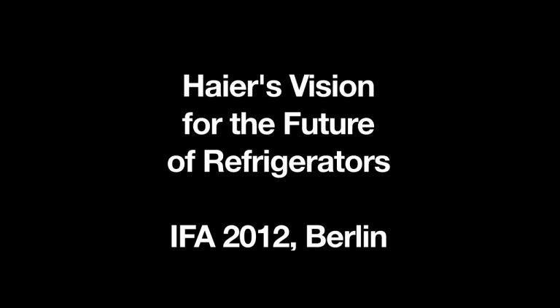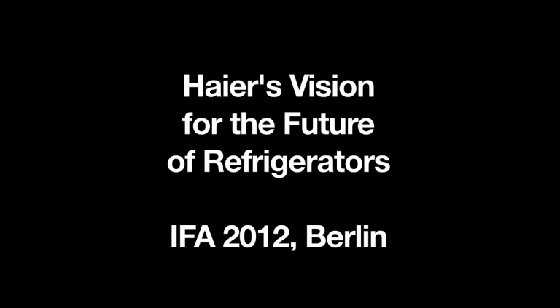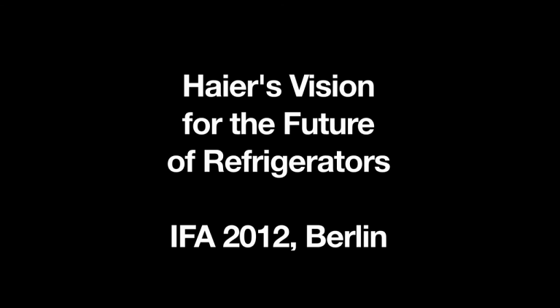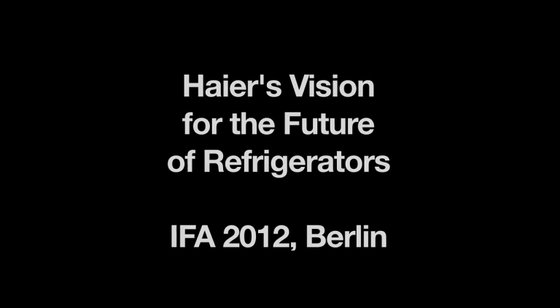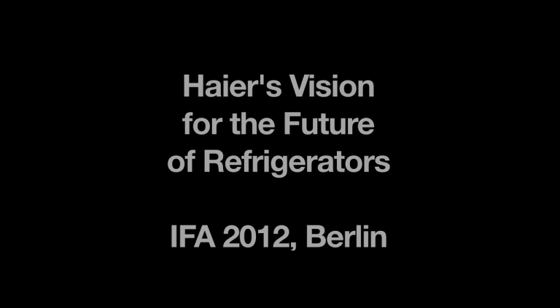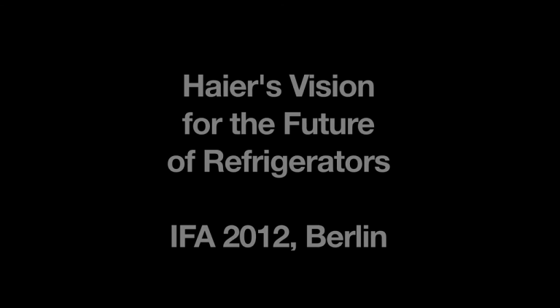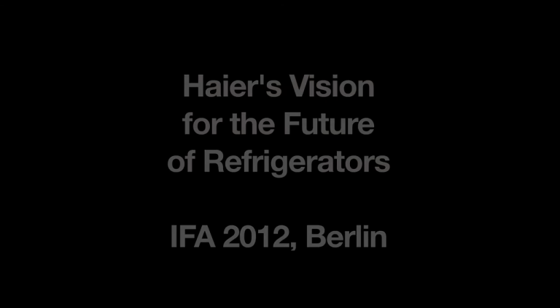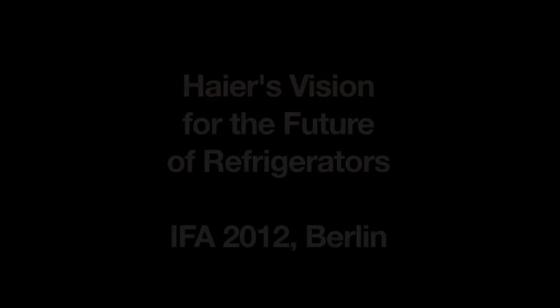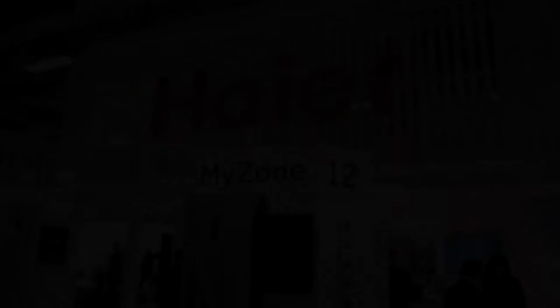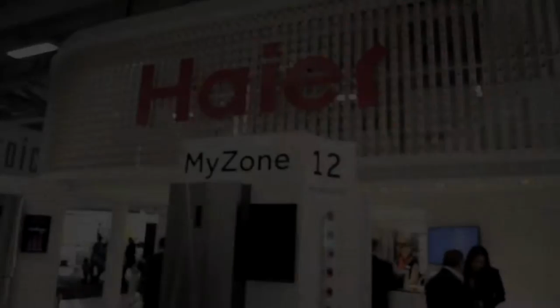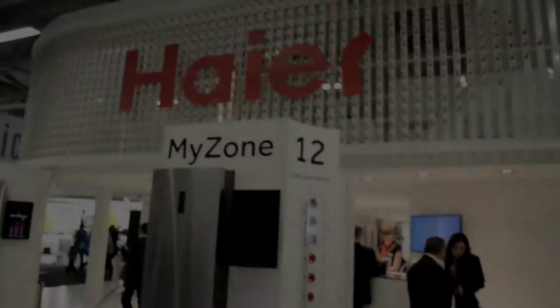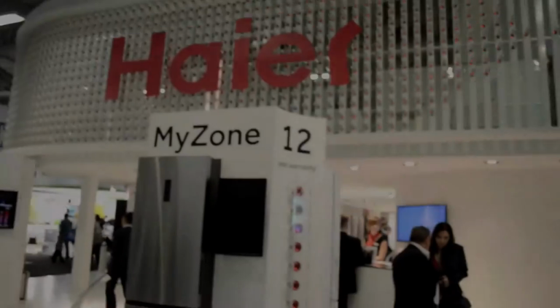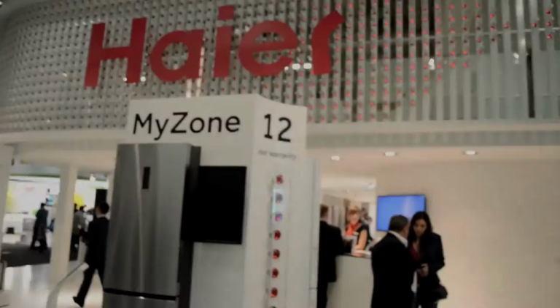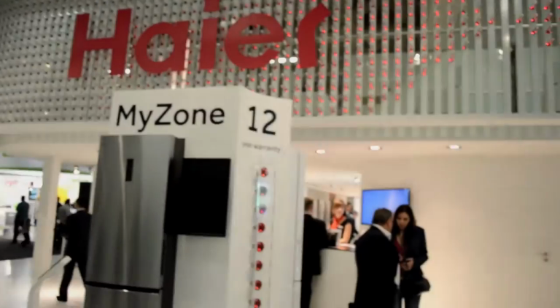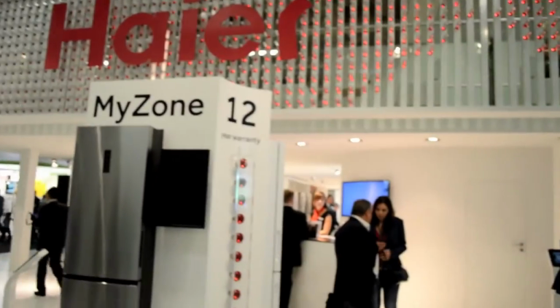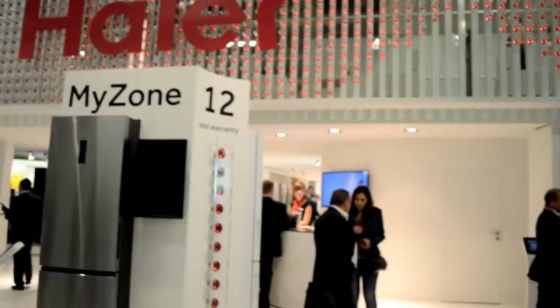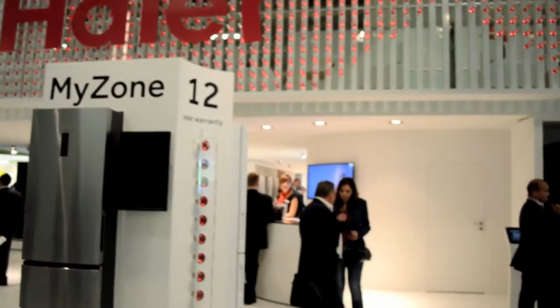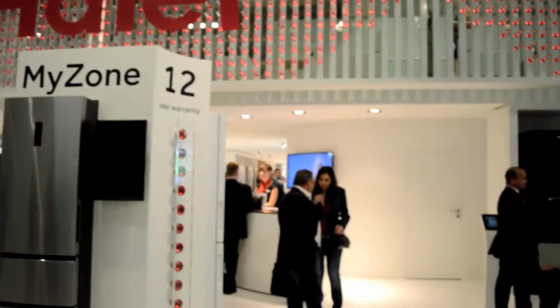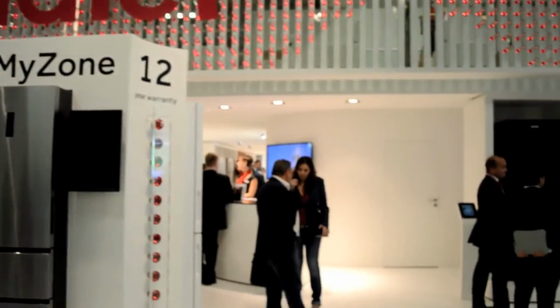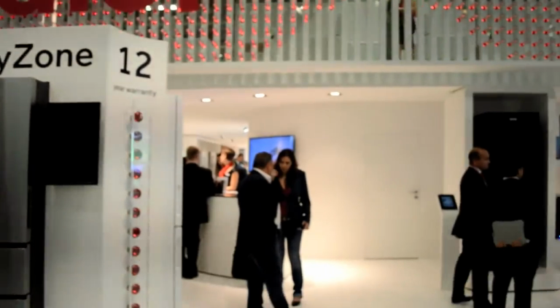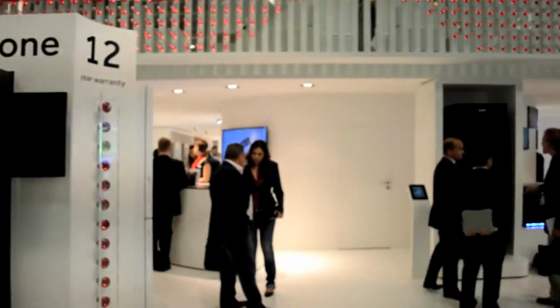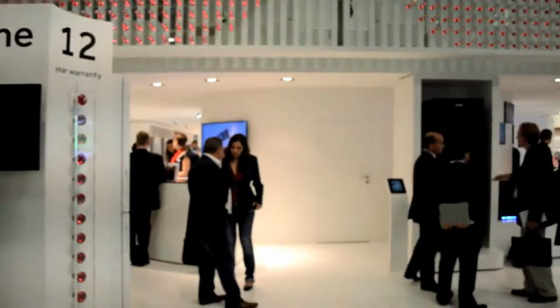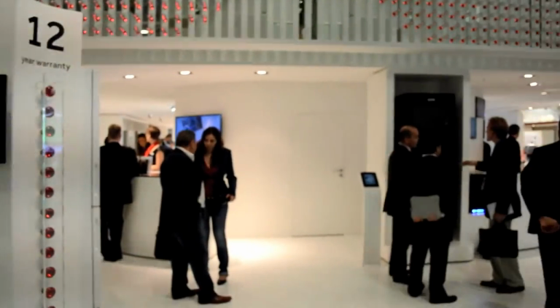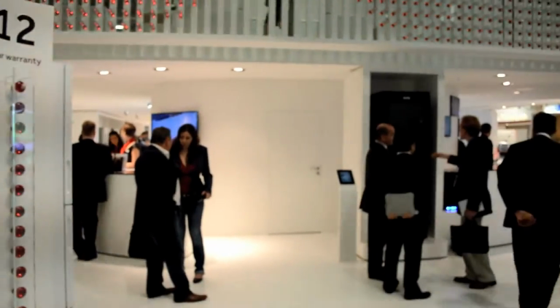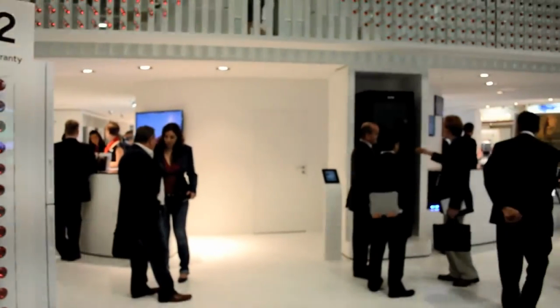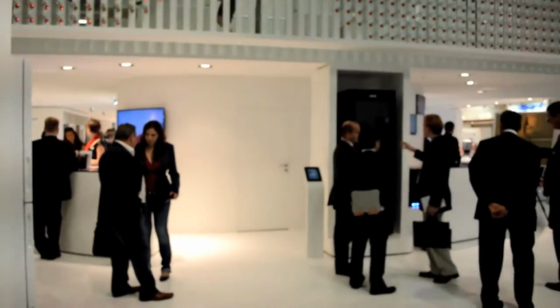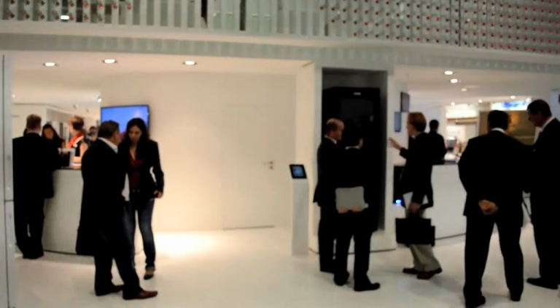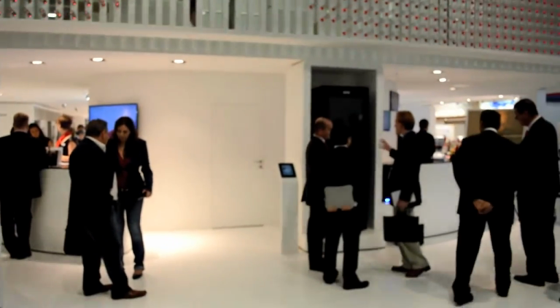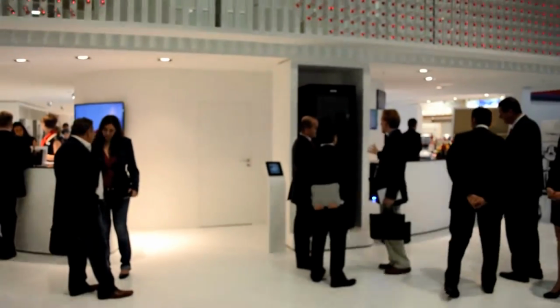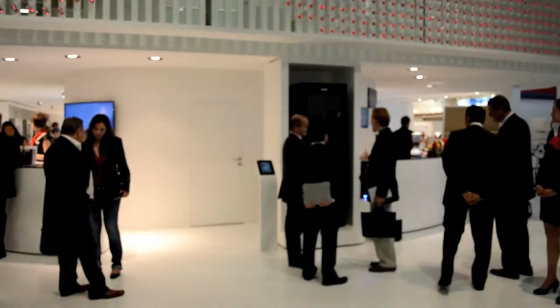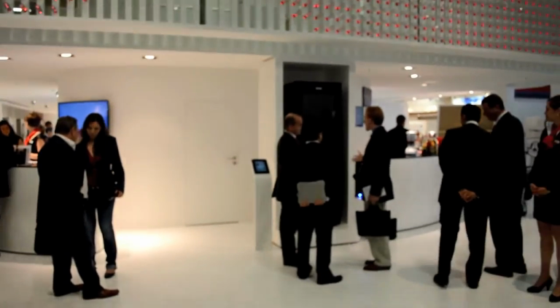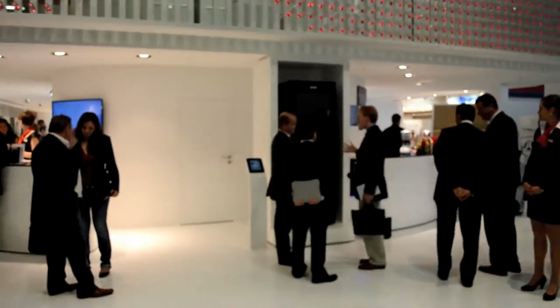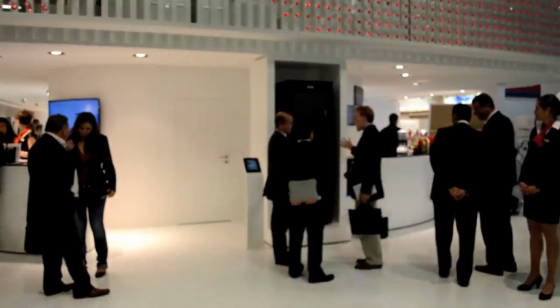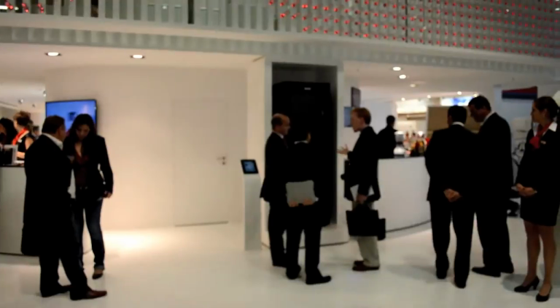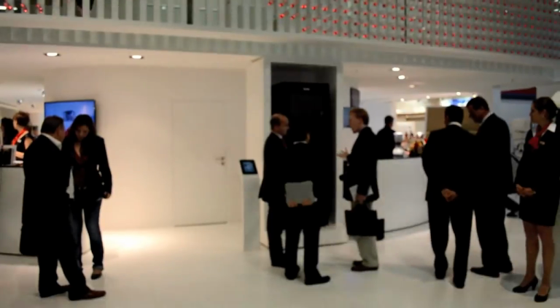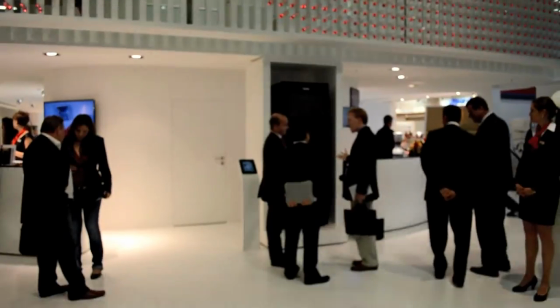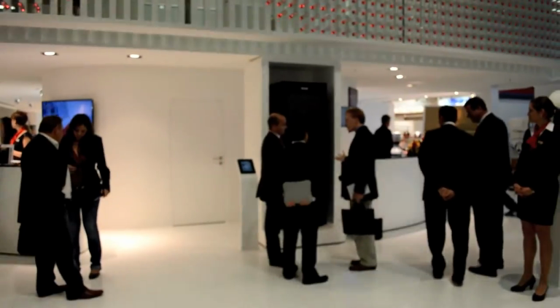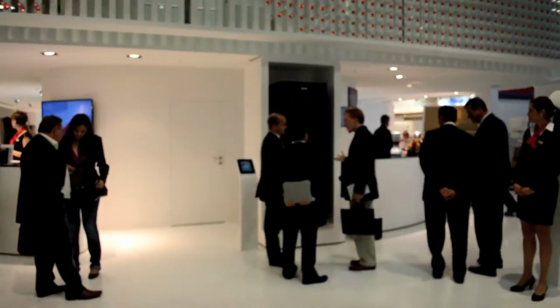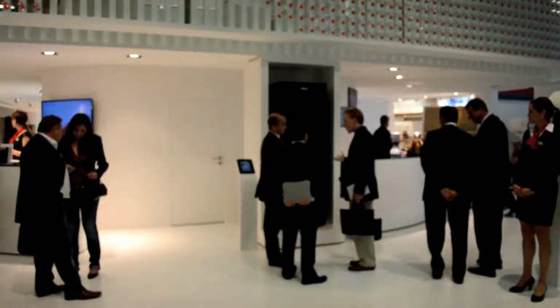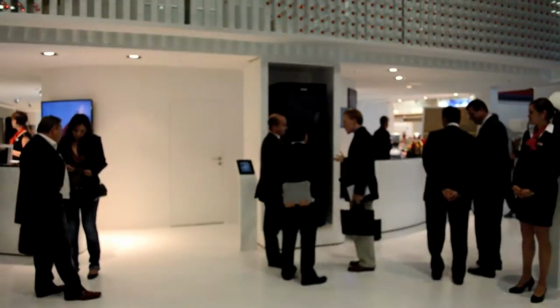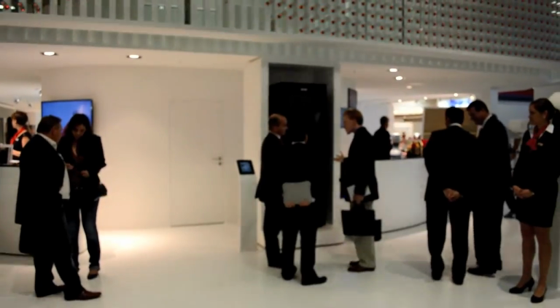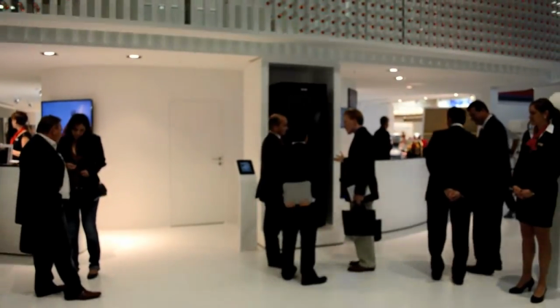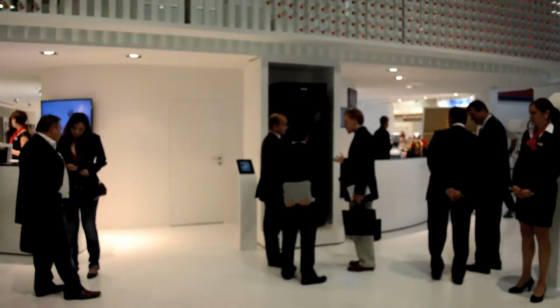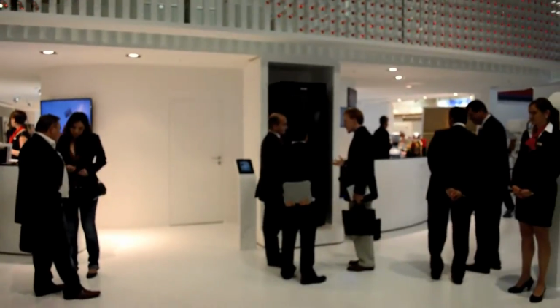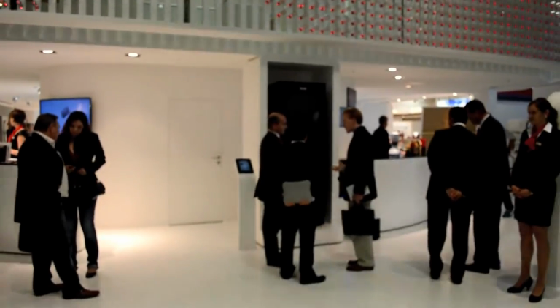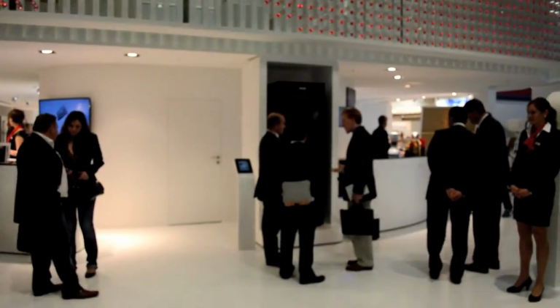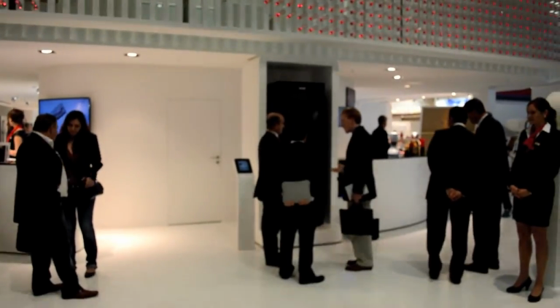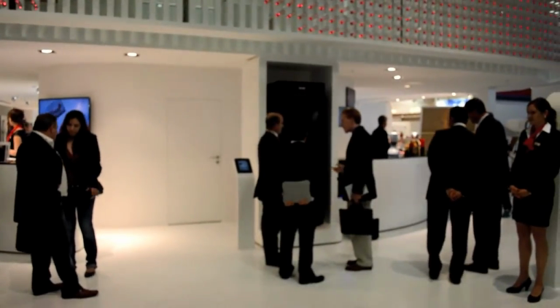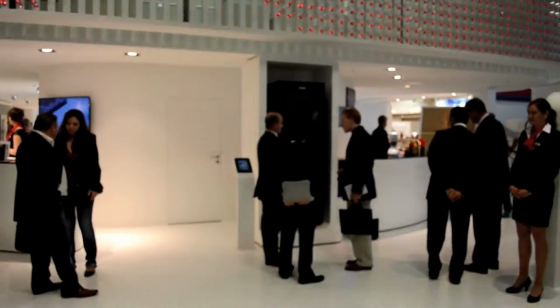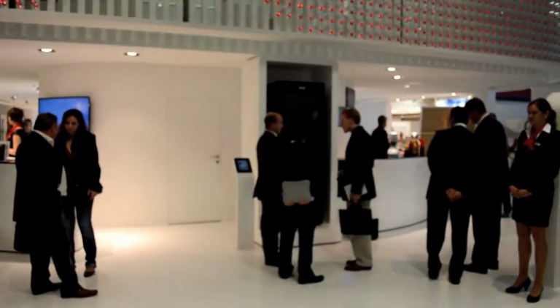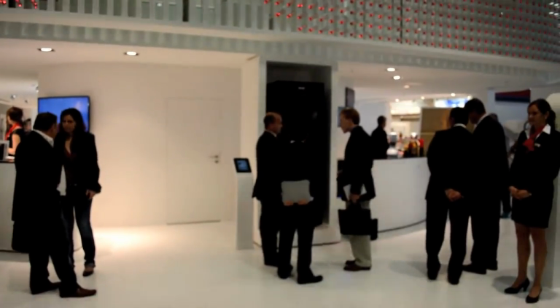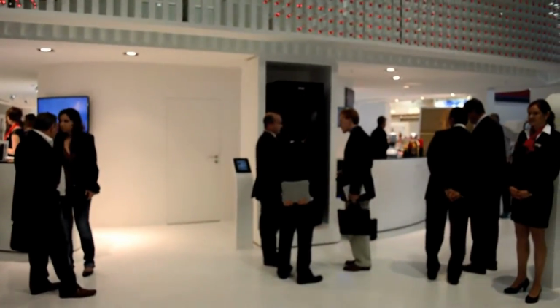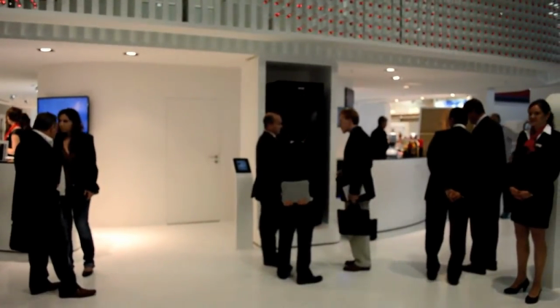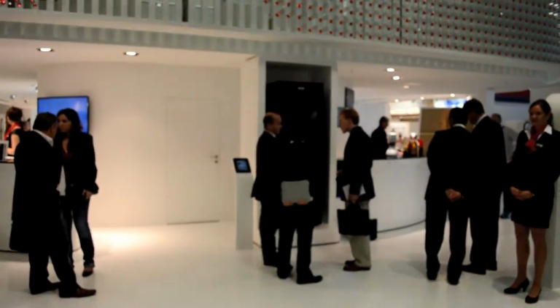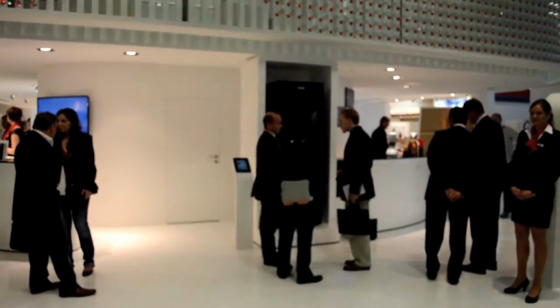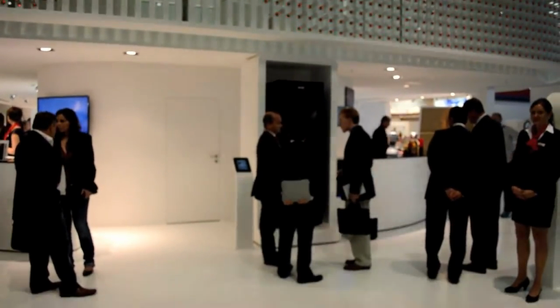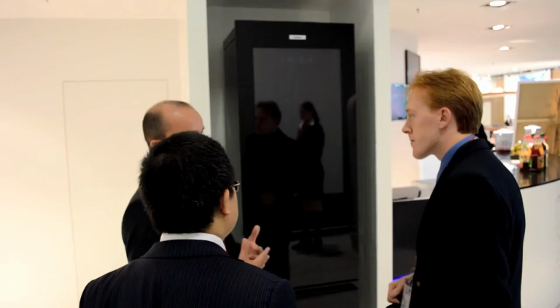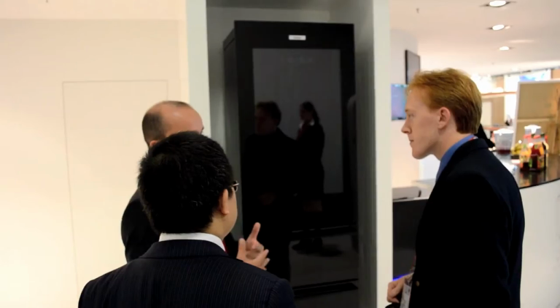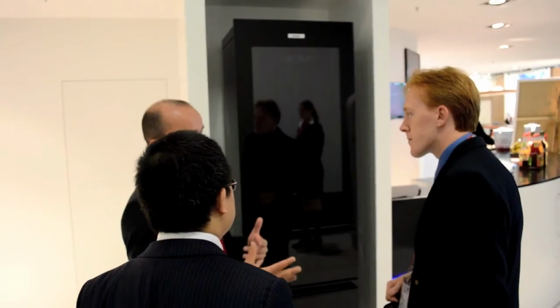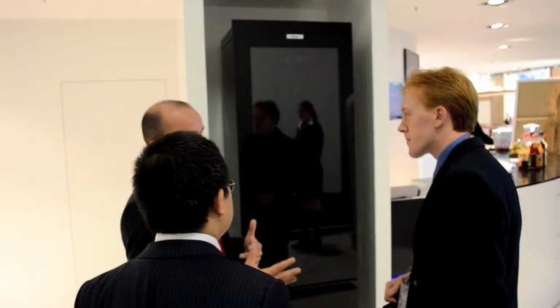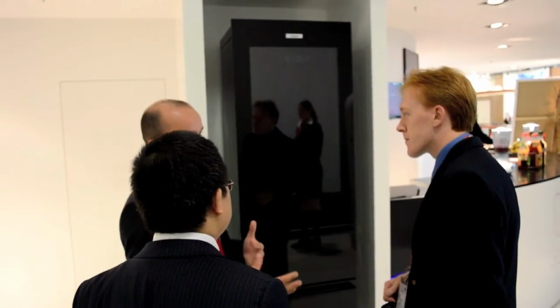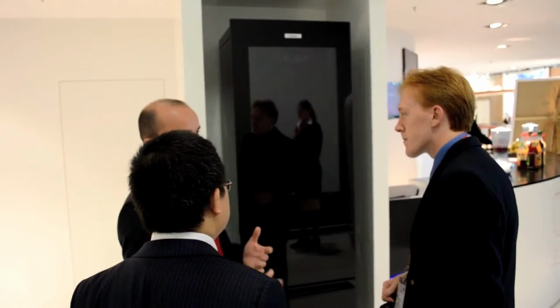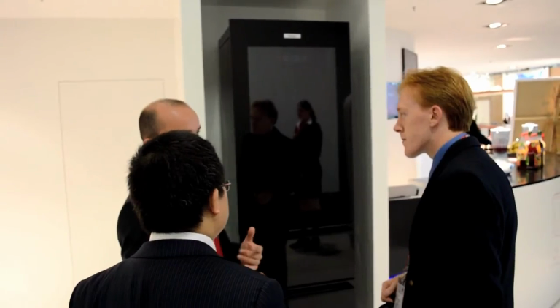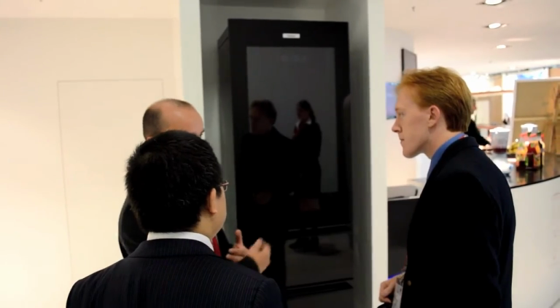This is Matthew Zonsinger for Review.com, coming to you from the Hire booth at Berlin's IFA conference, where we may be bearing witness to the future of your kitchen.